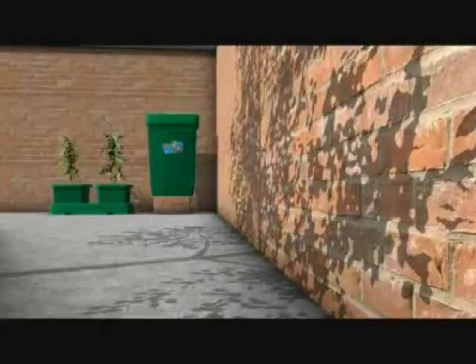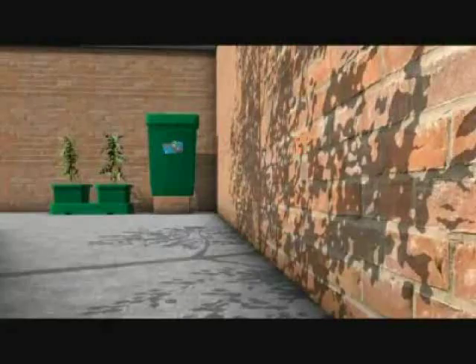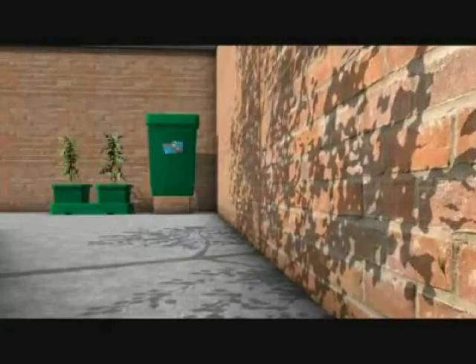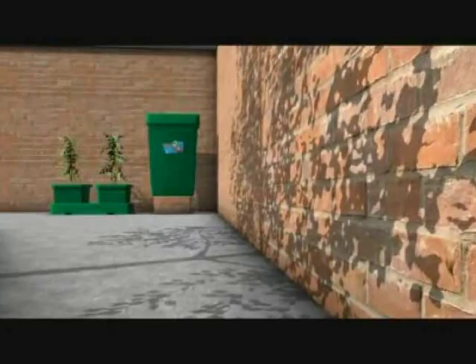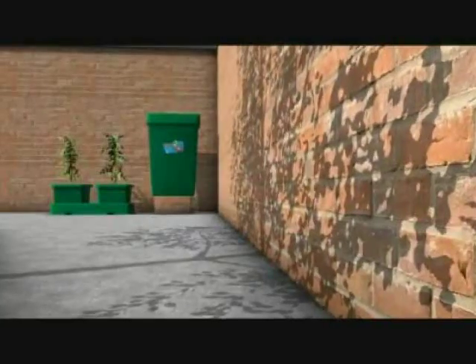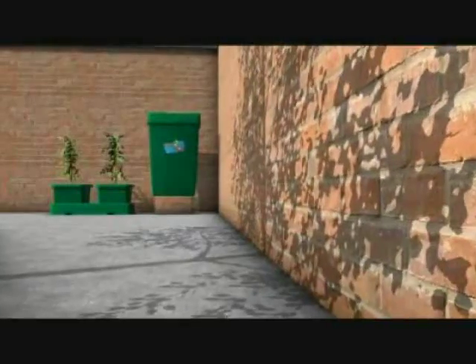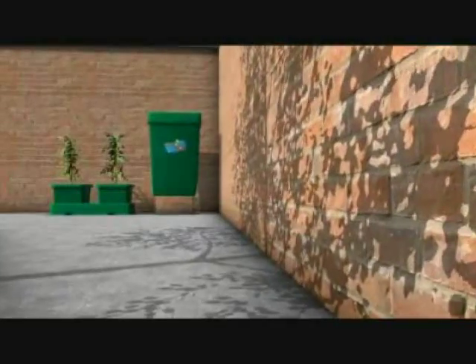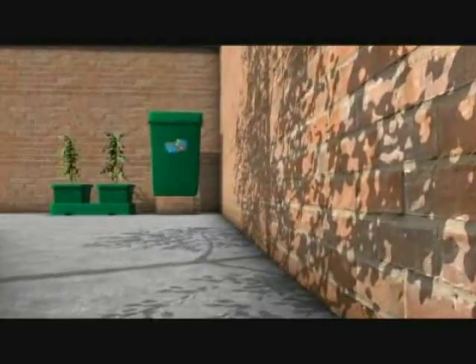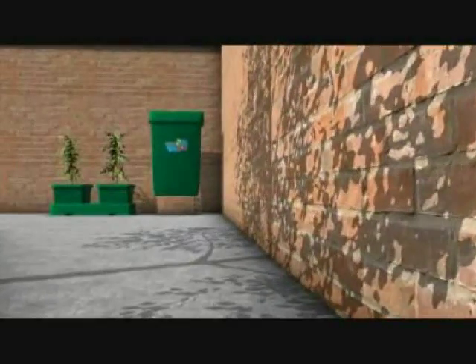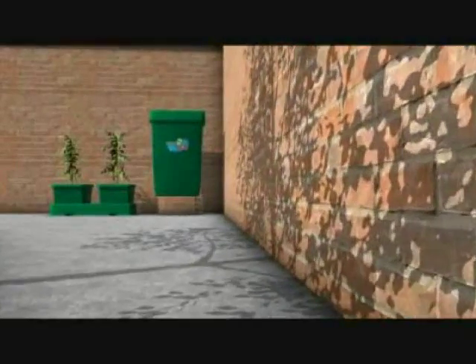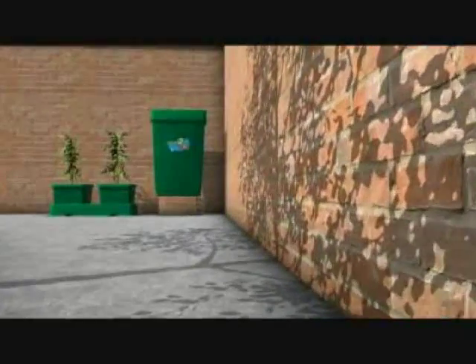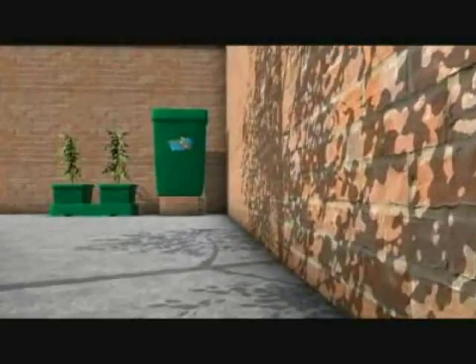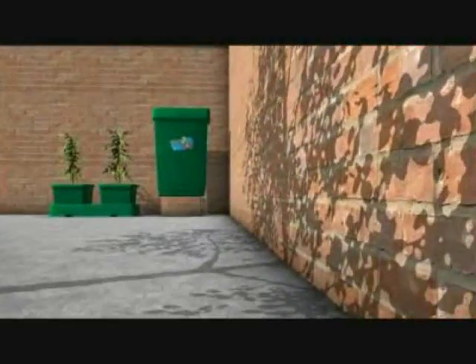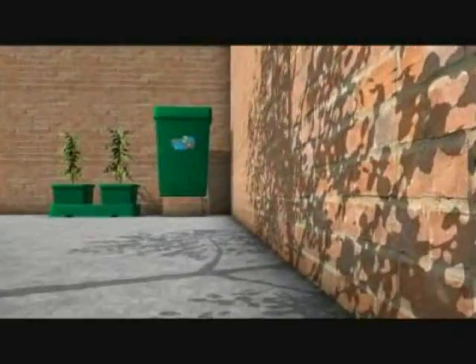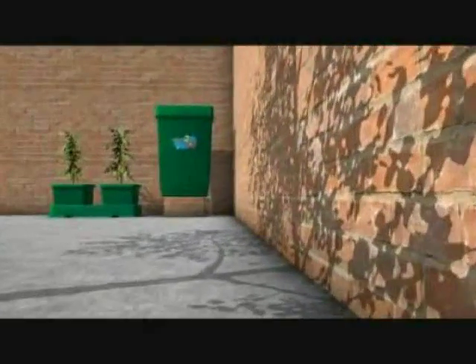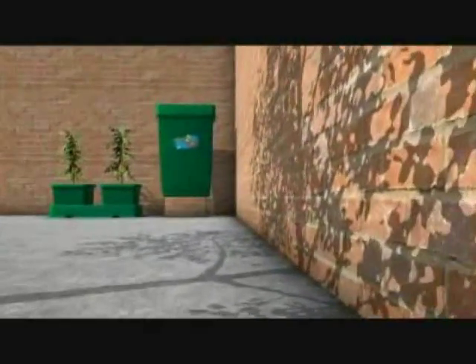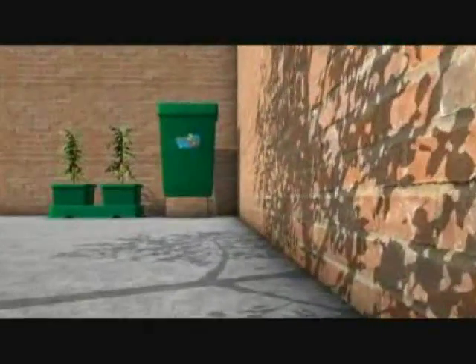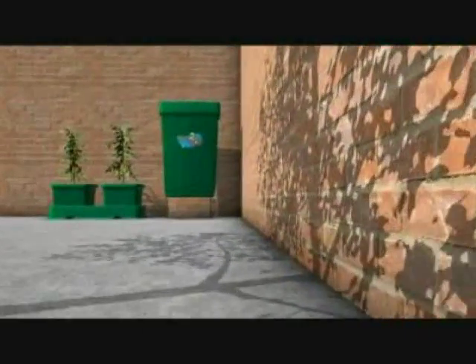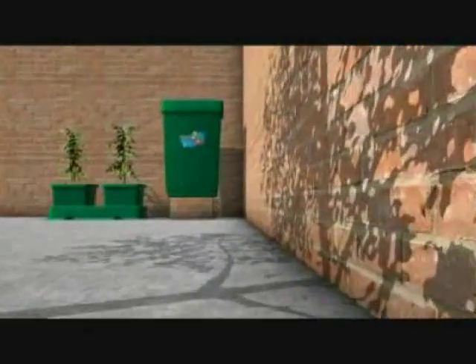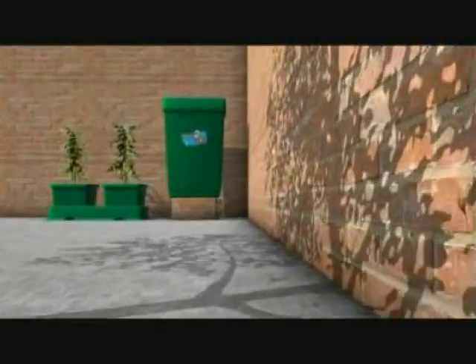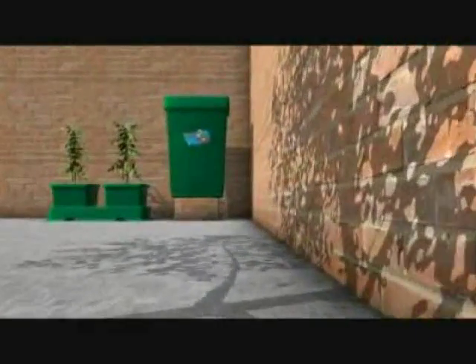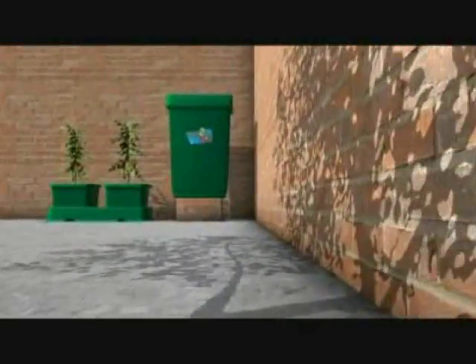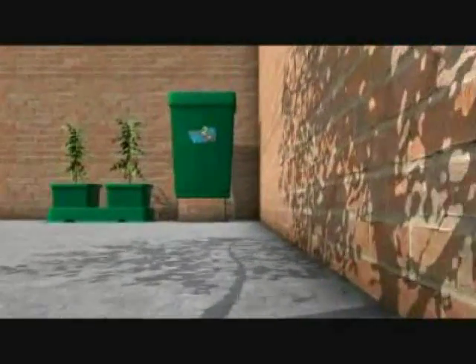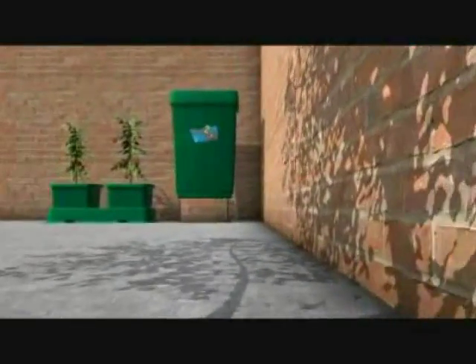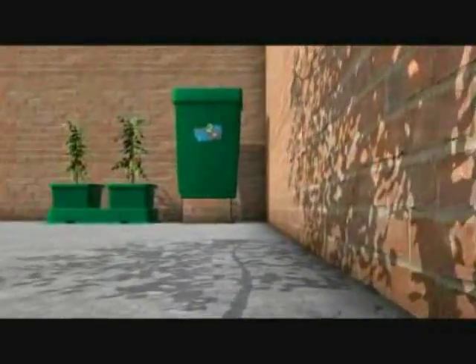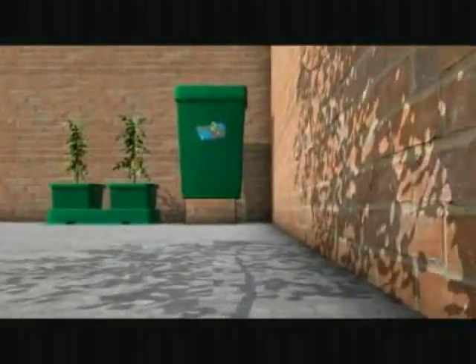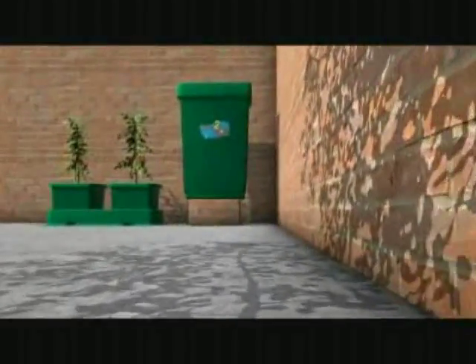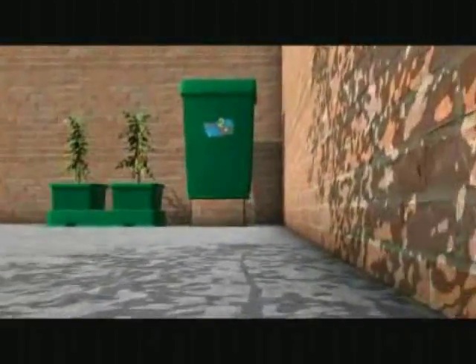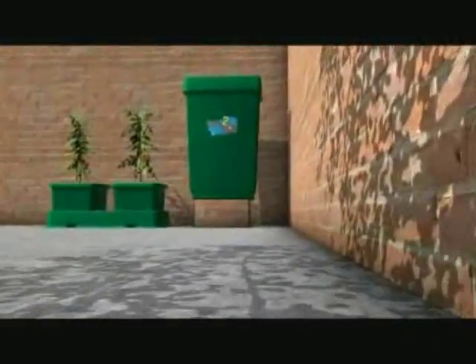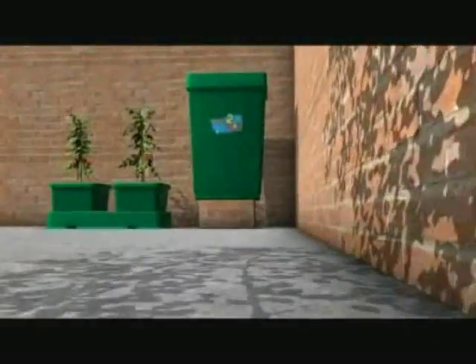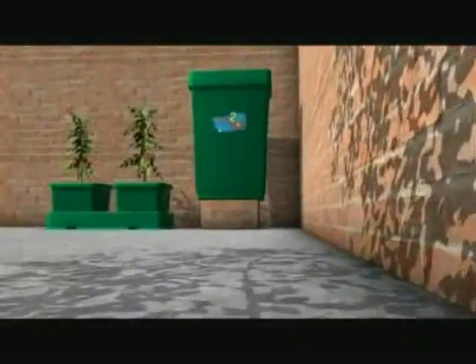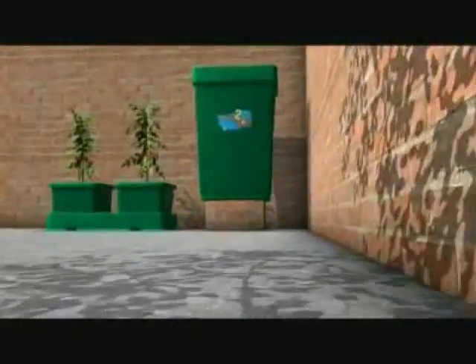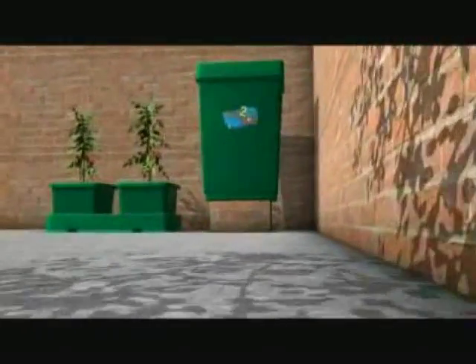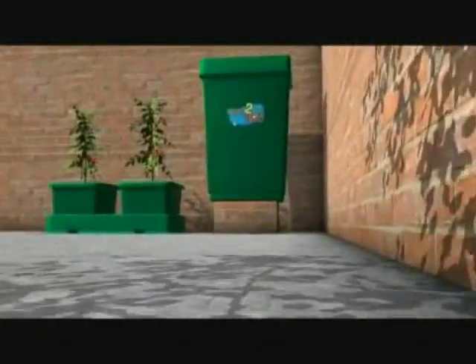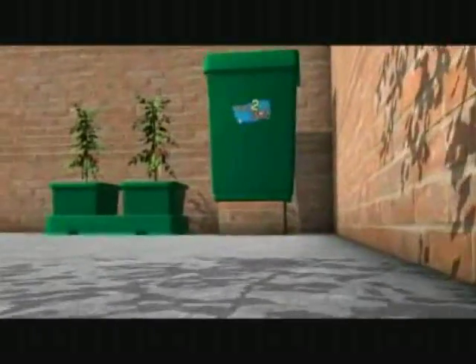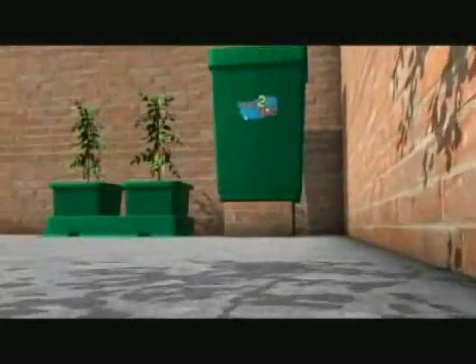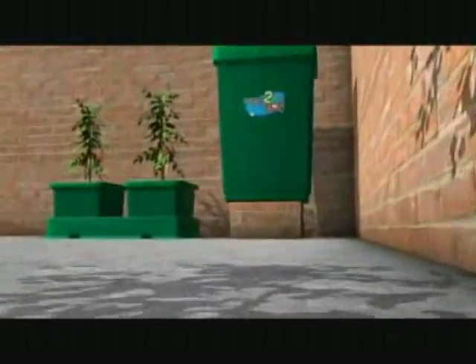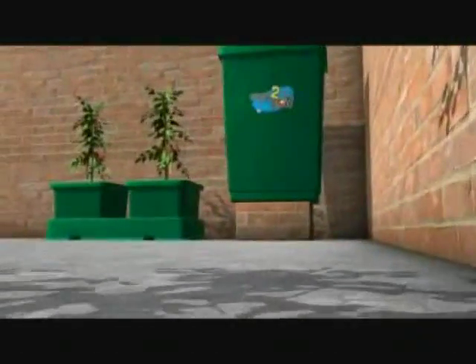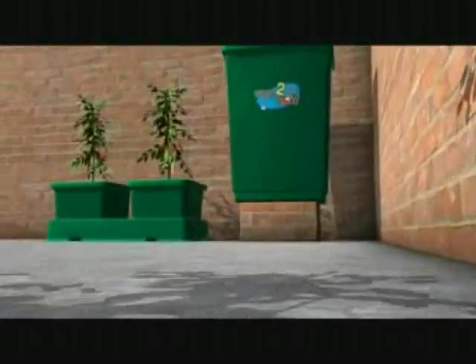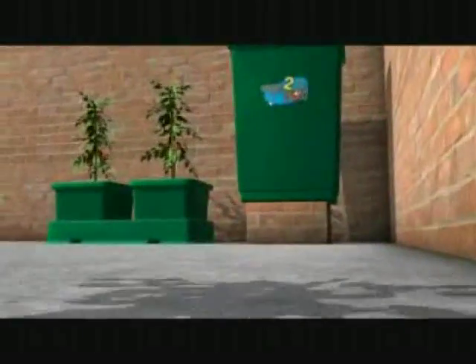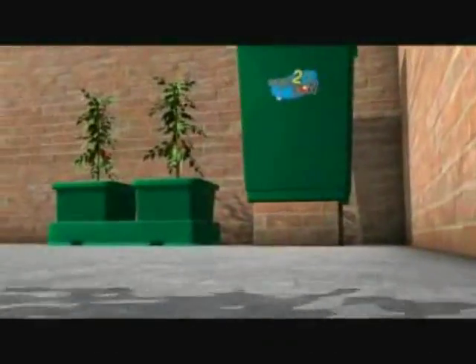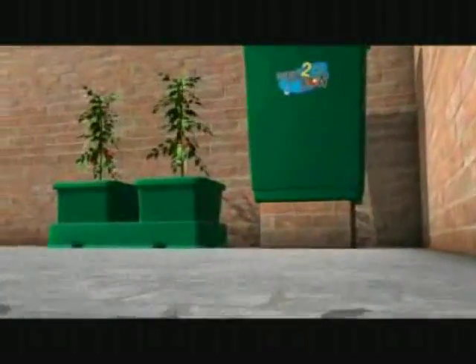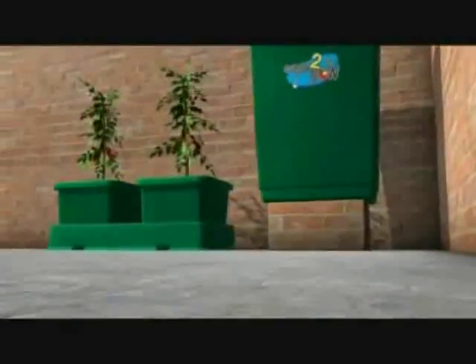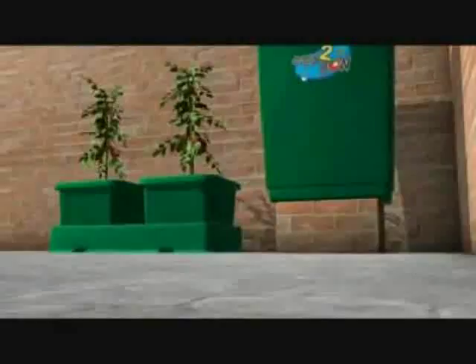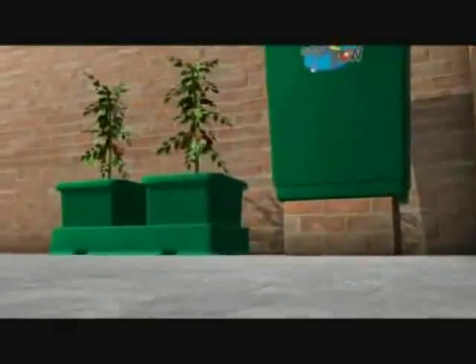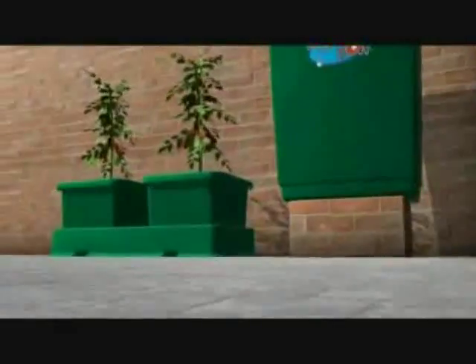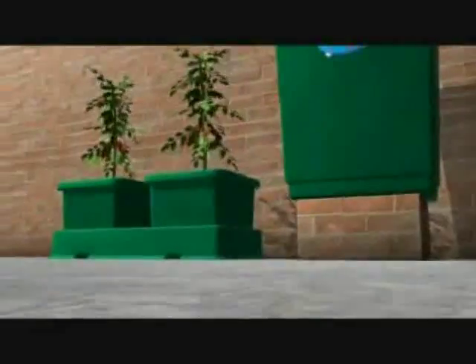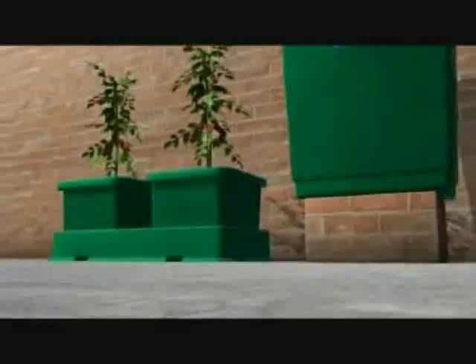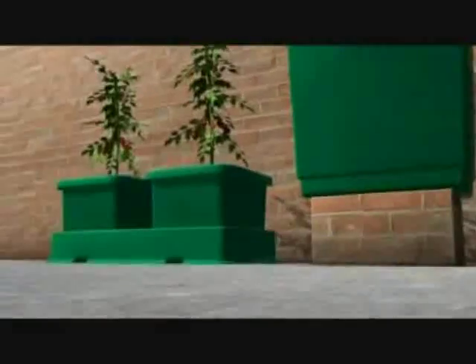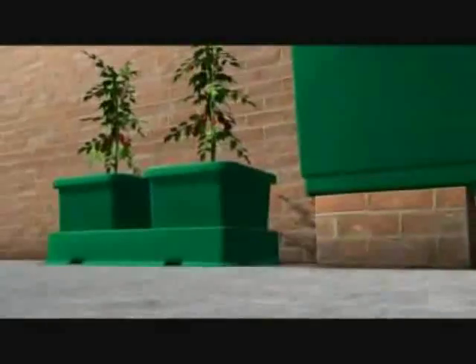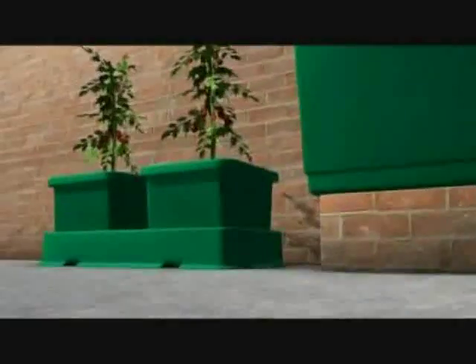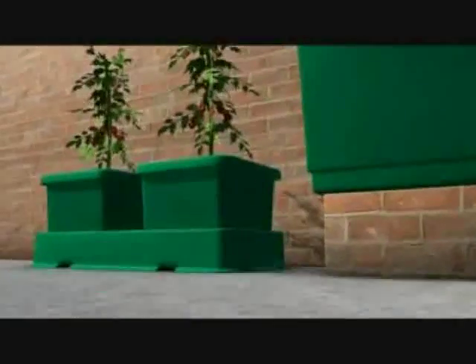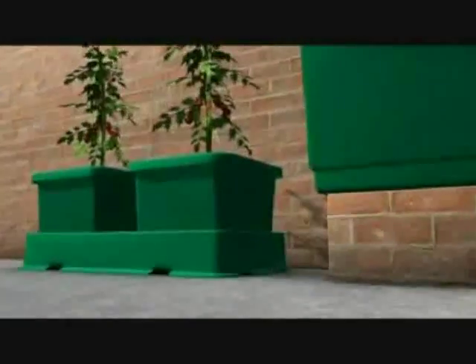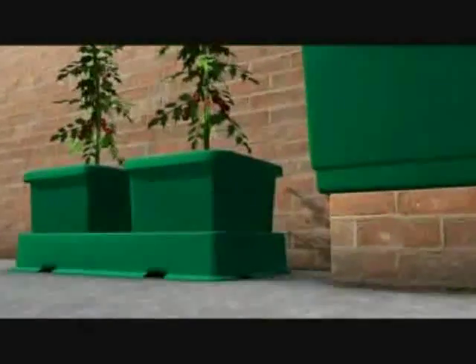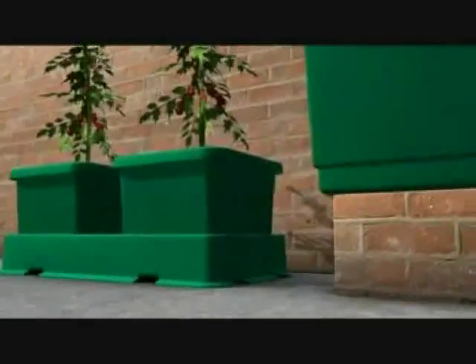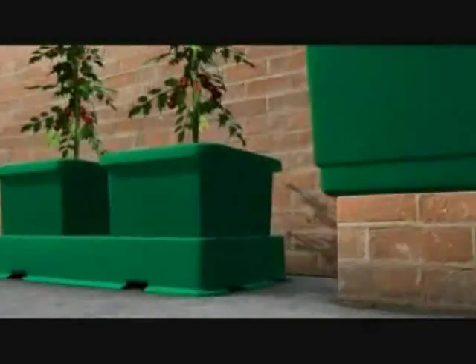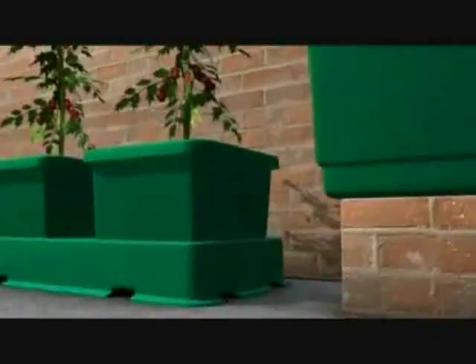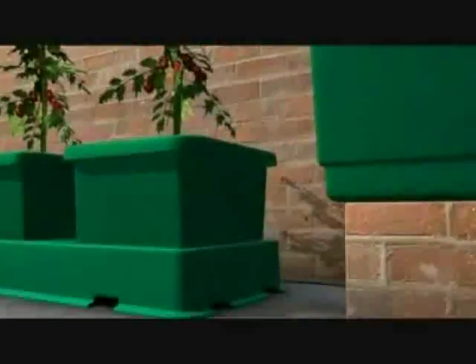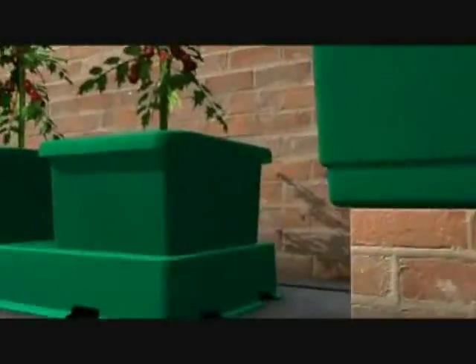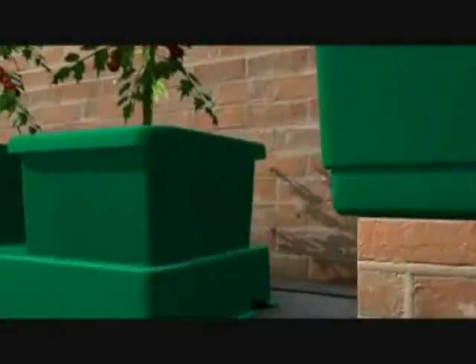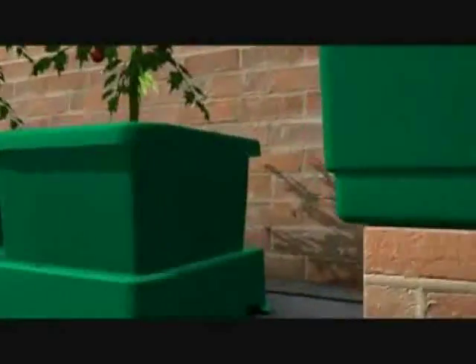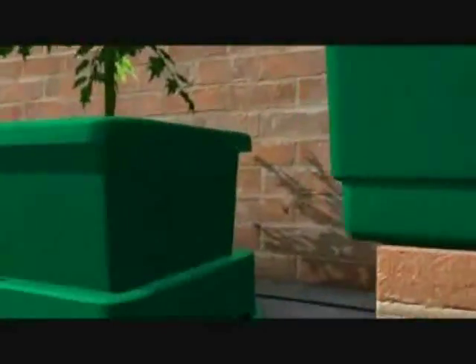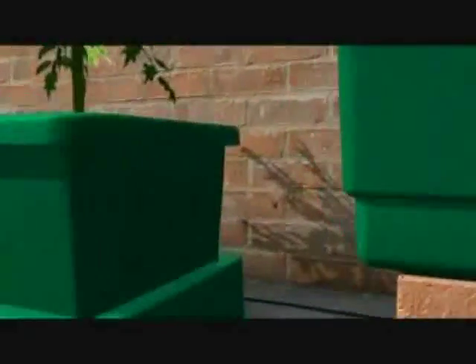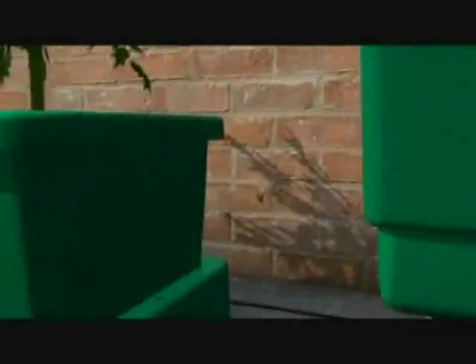I'm now going to show you an animation of the Easy to Grow kit. You can see the 47 litre tank and lid and the two pot extension kit.